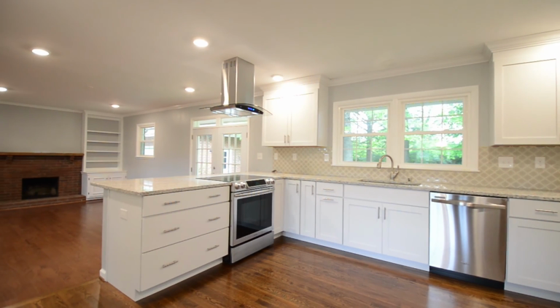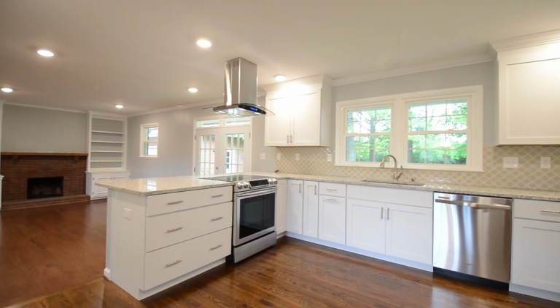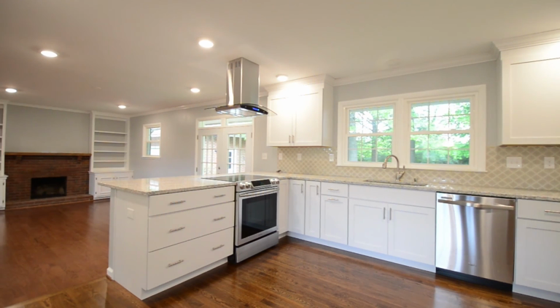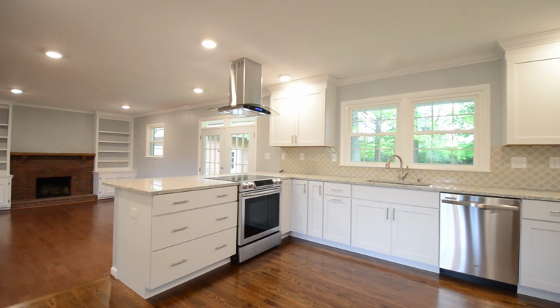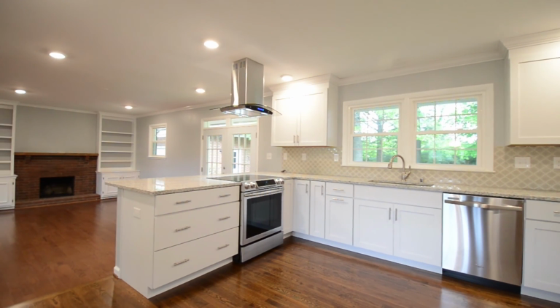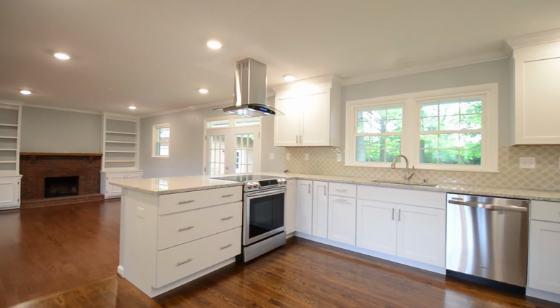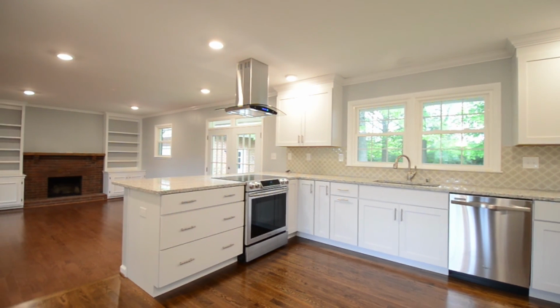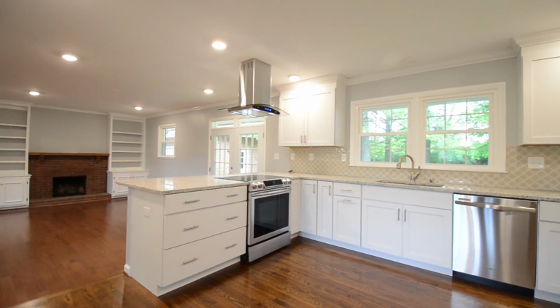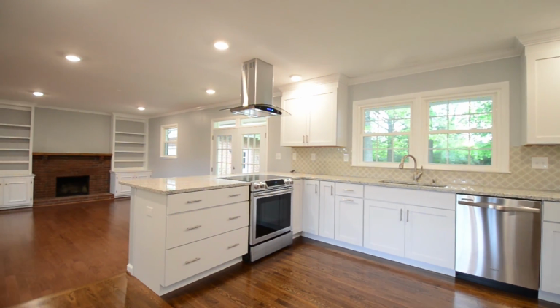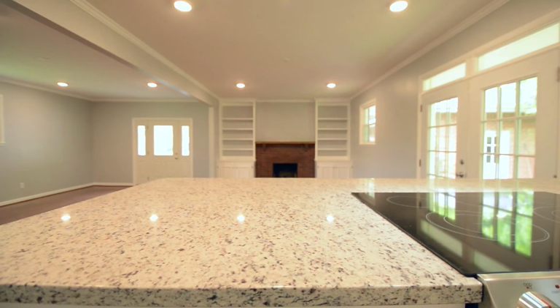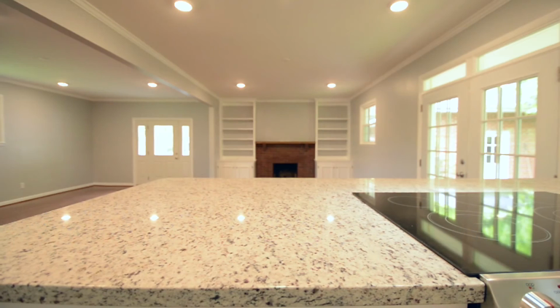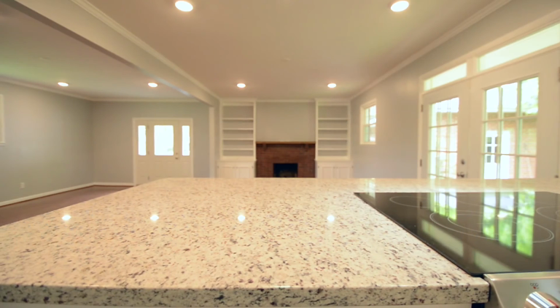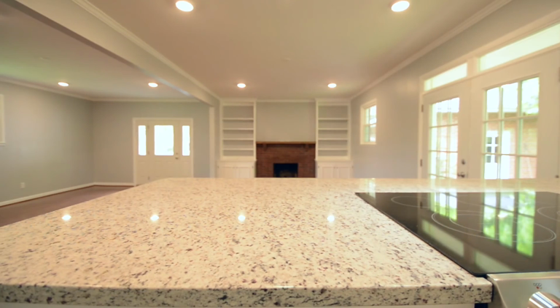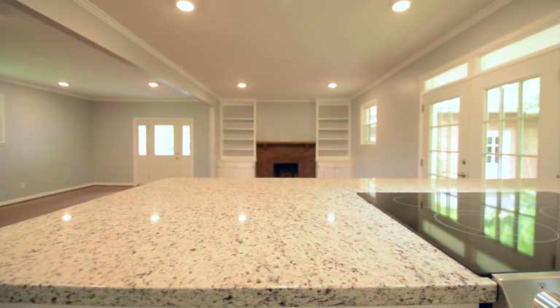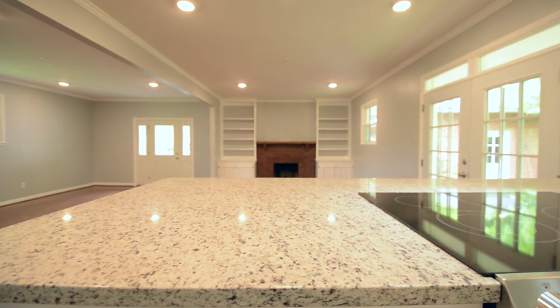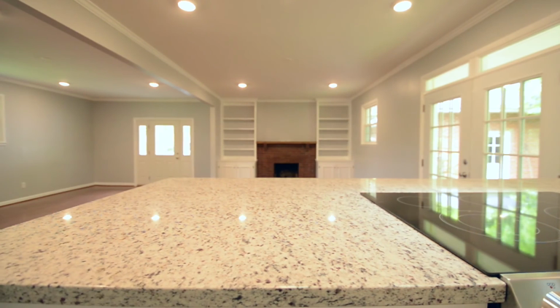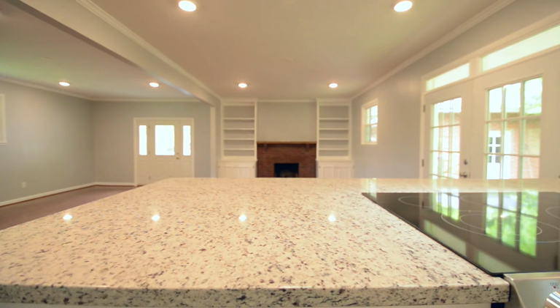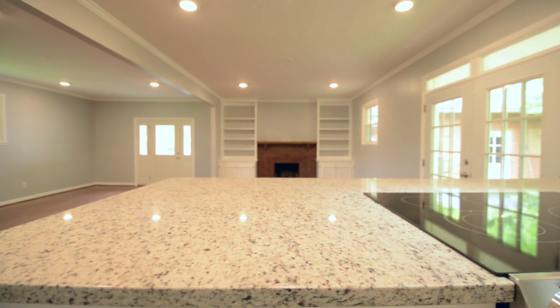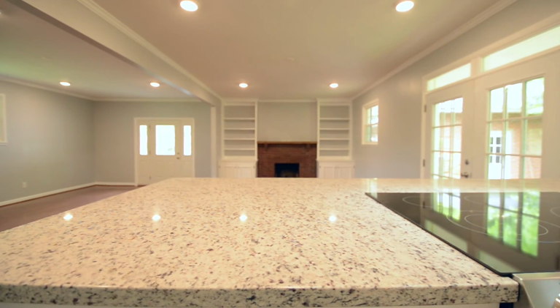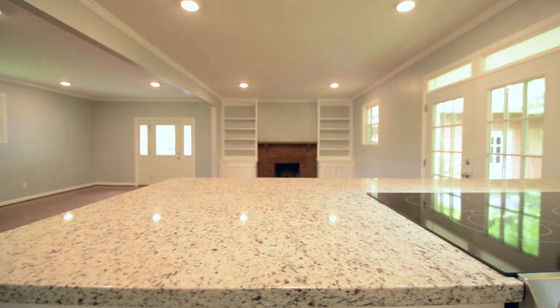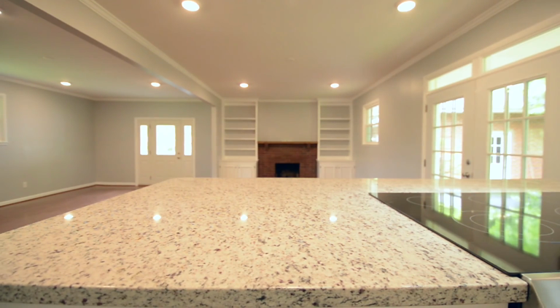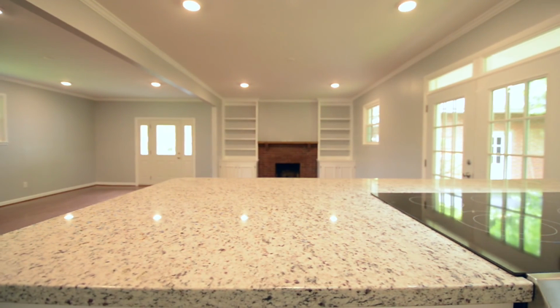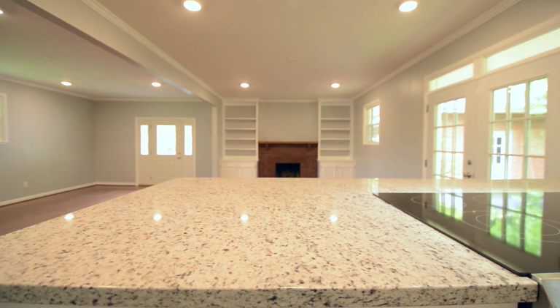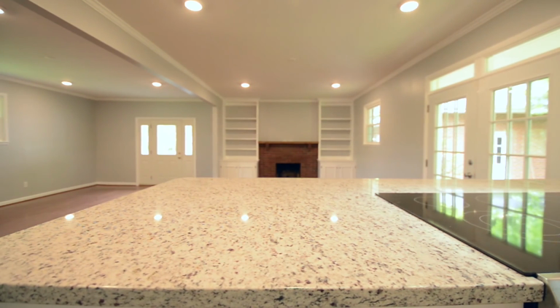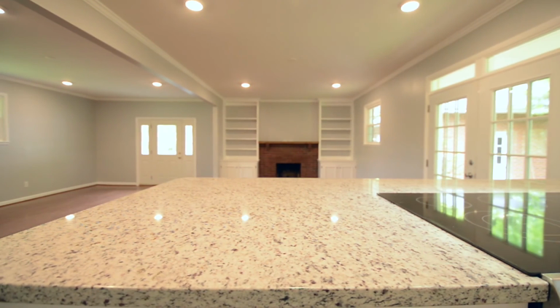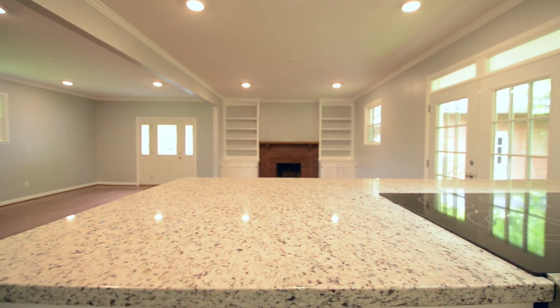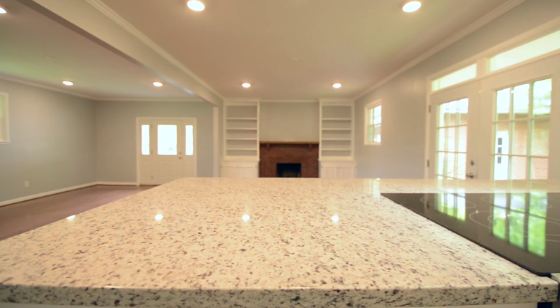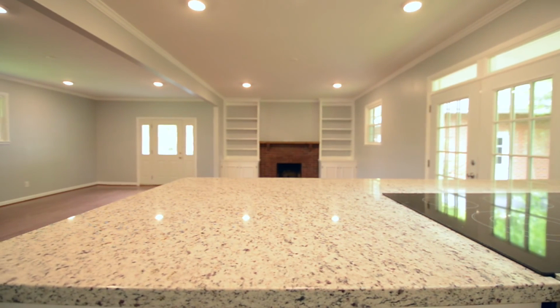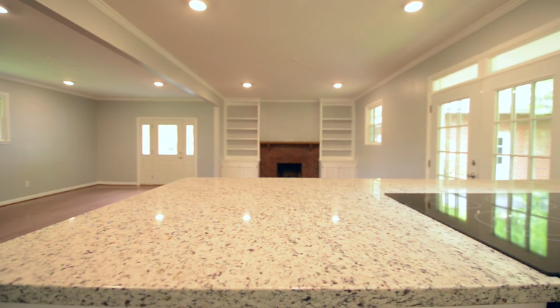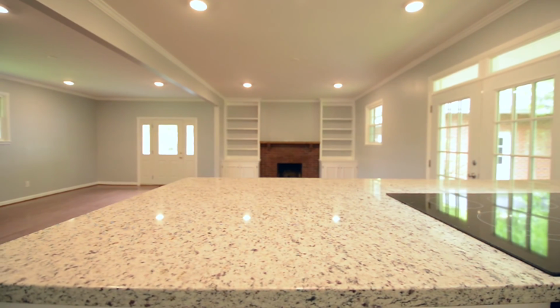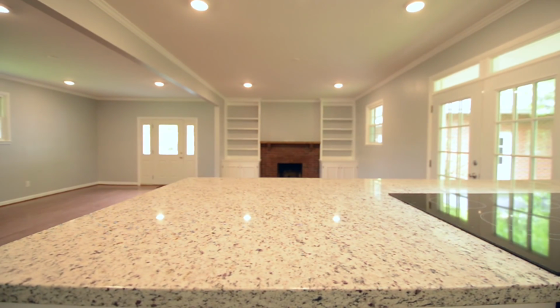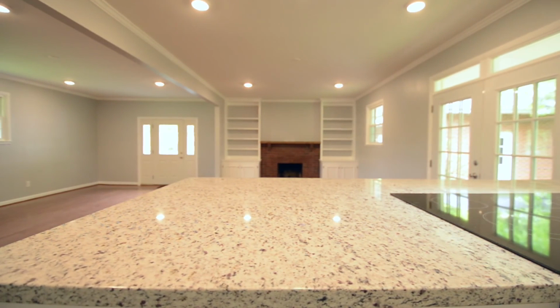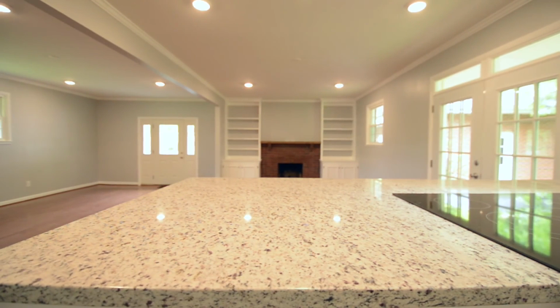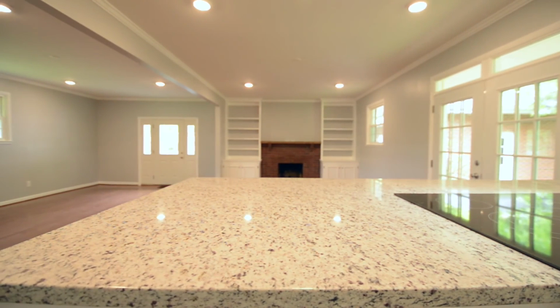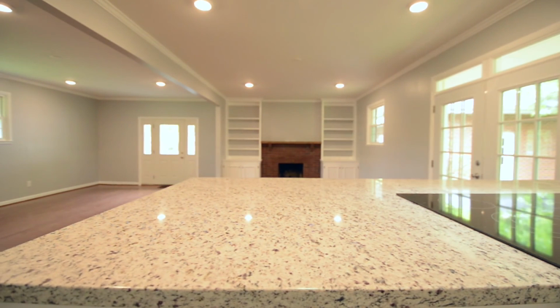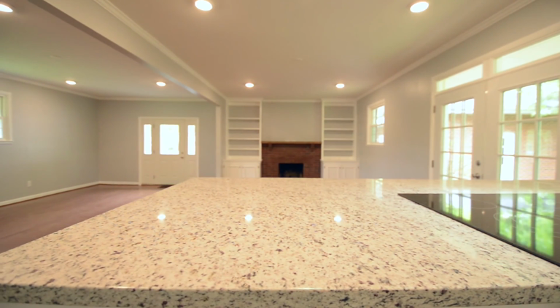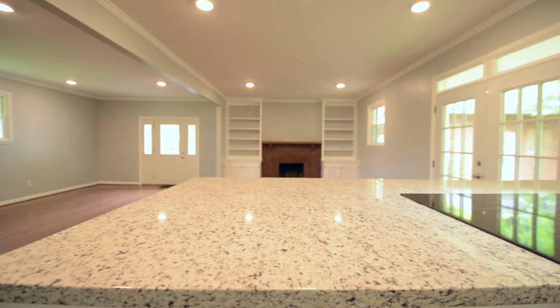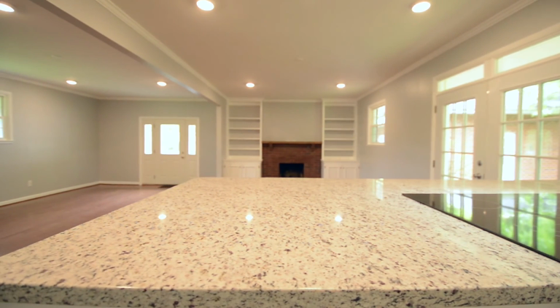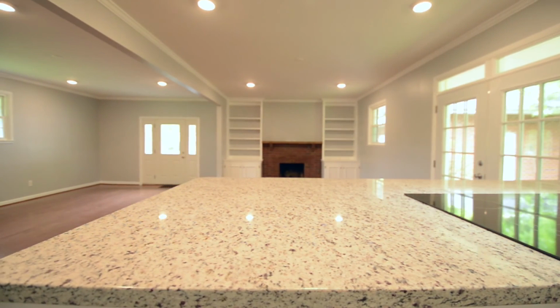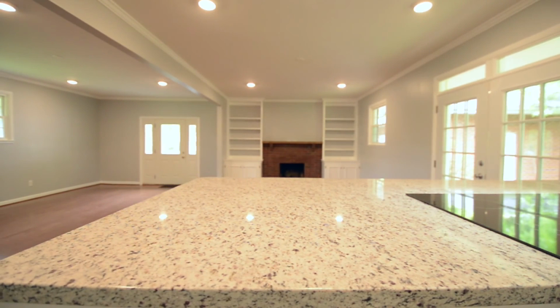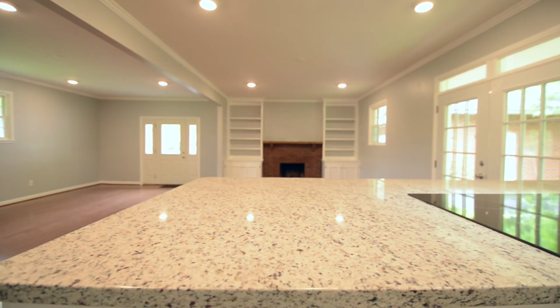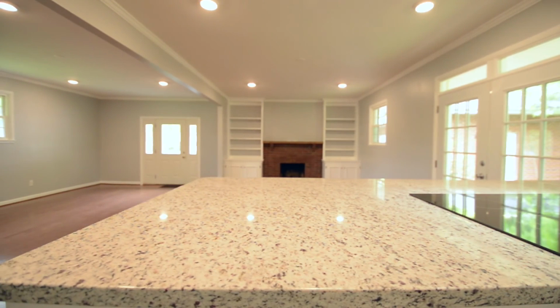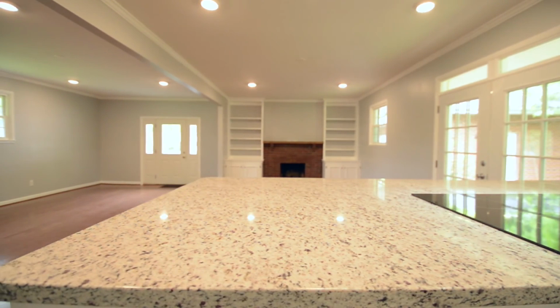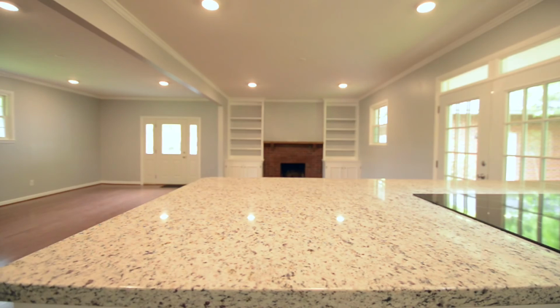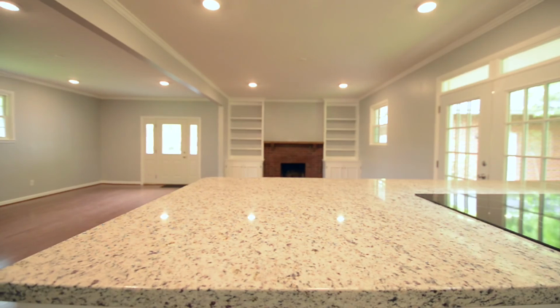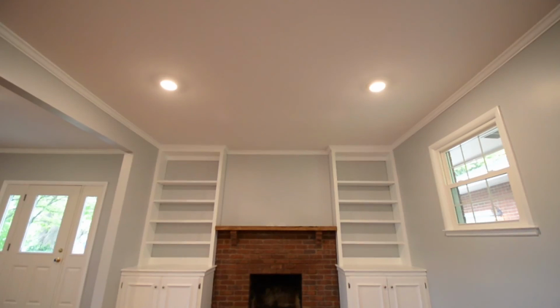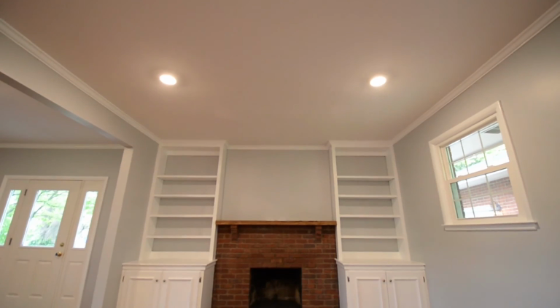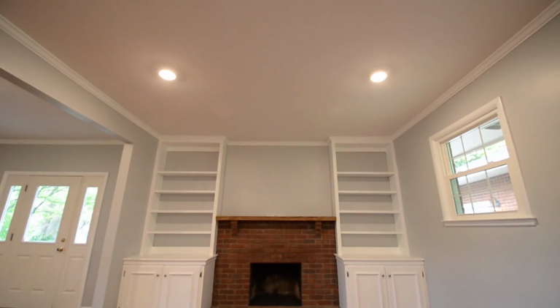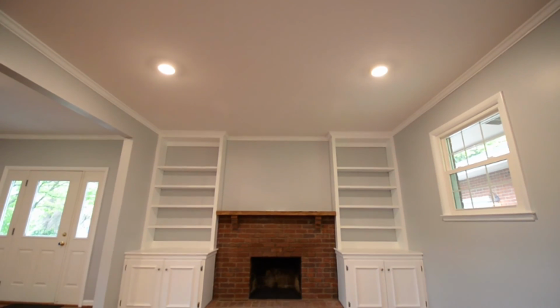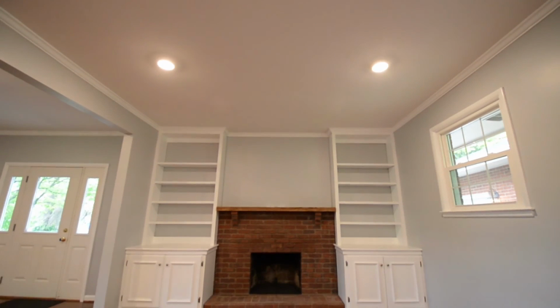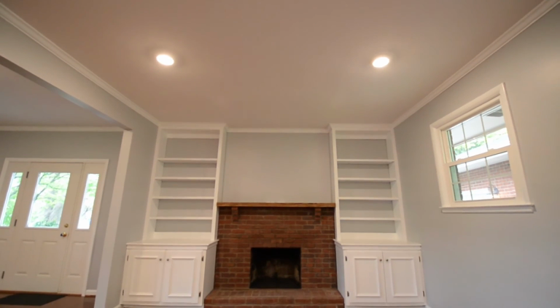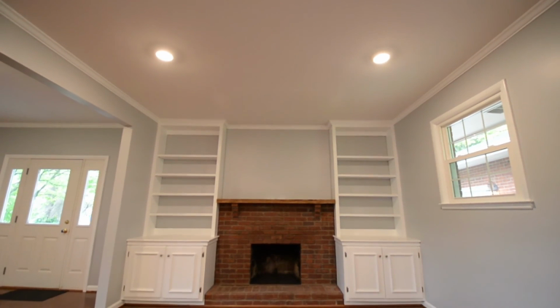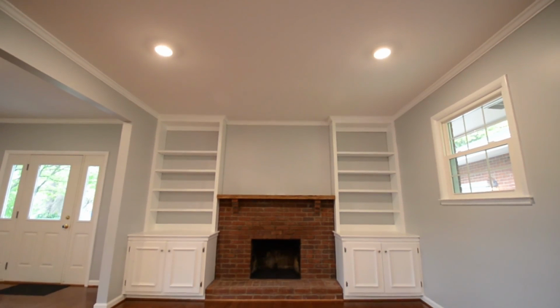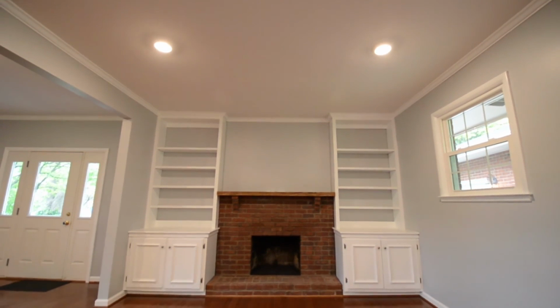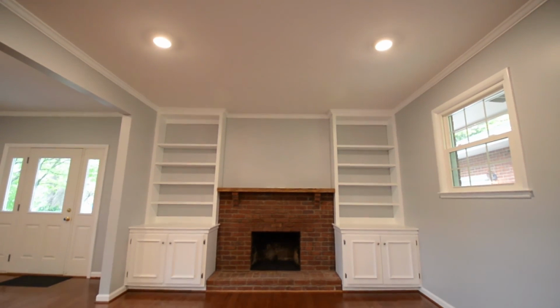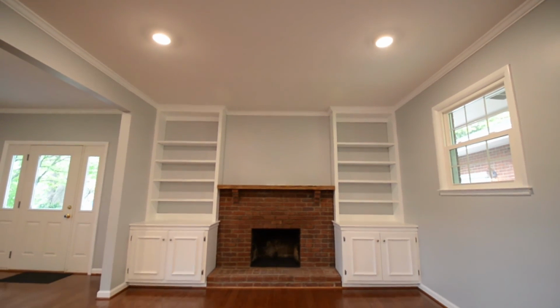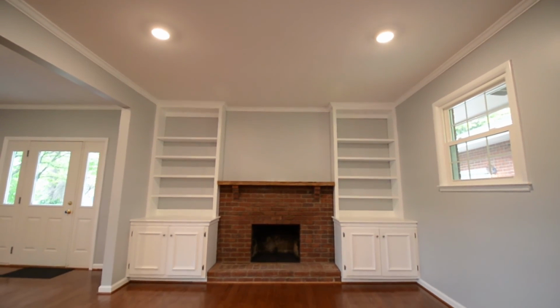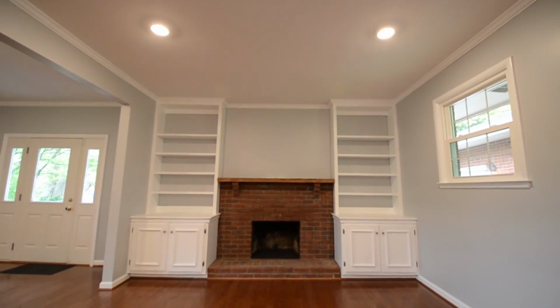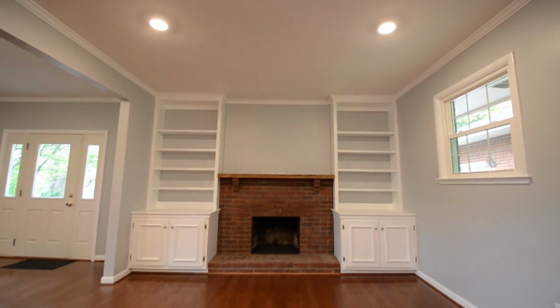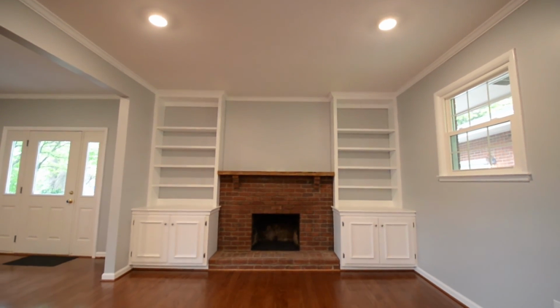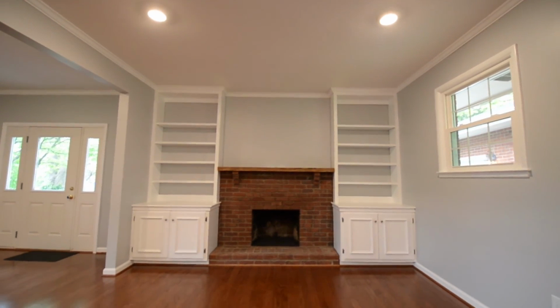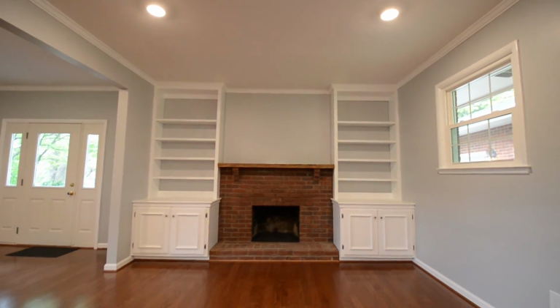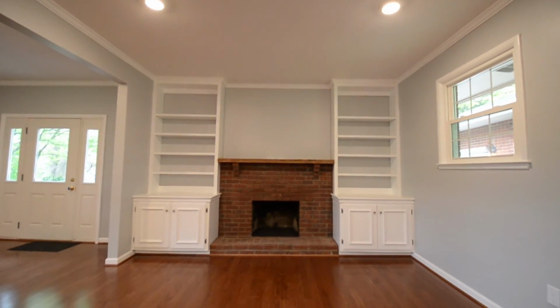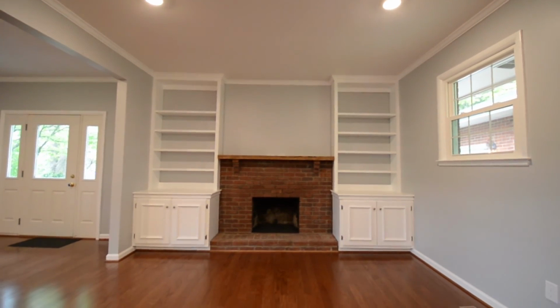The kitchen has granite countertops, stainless steel appliances, all new cabinets, and is open to this wonderful great room.